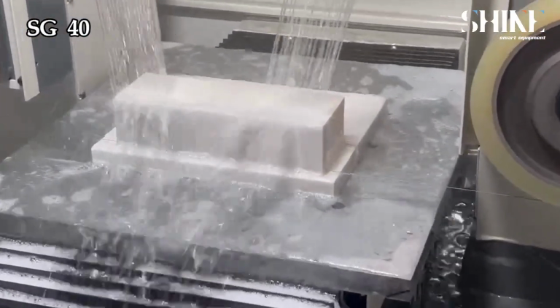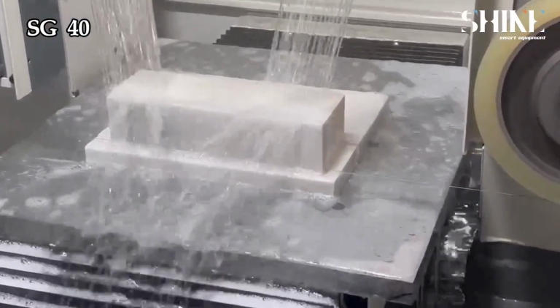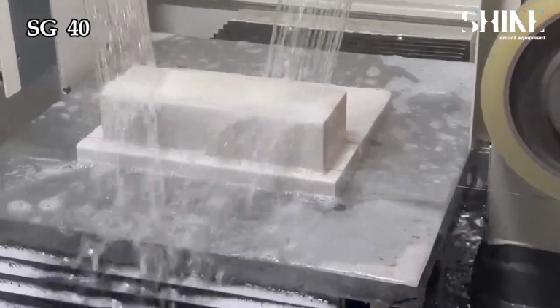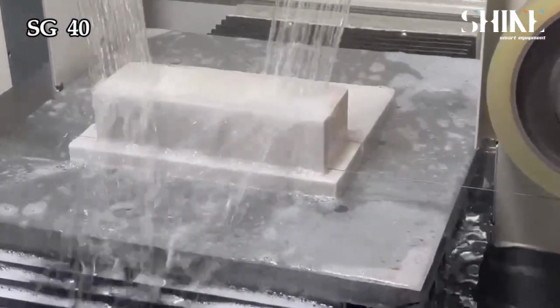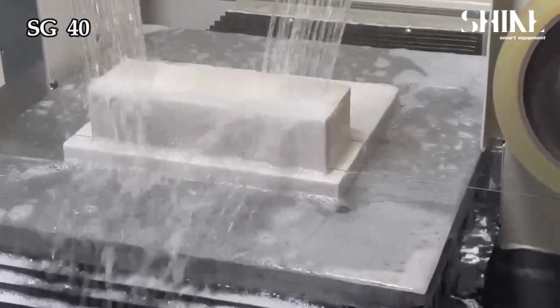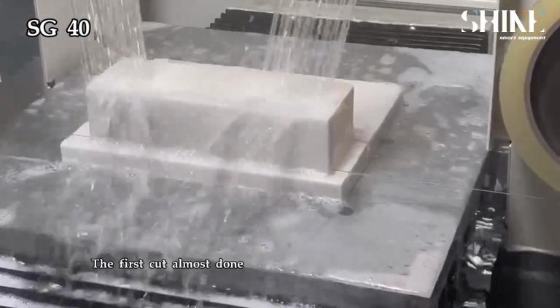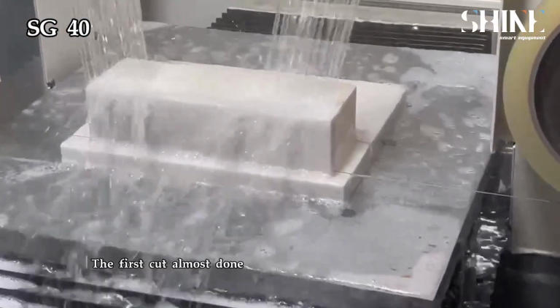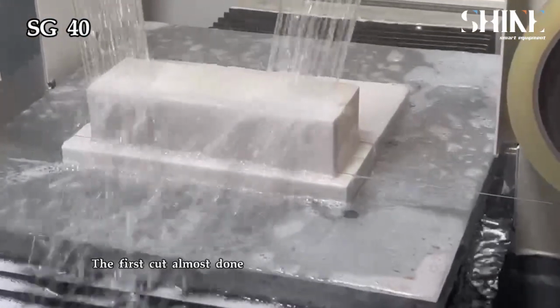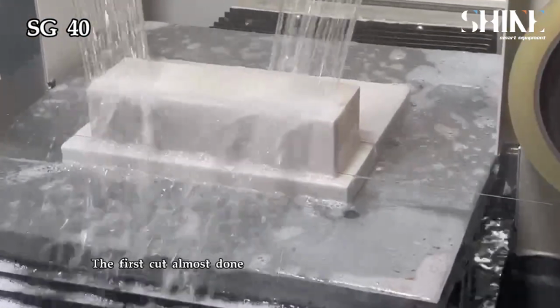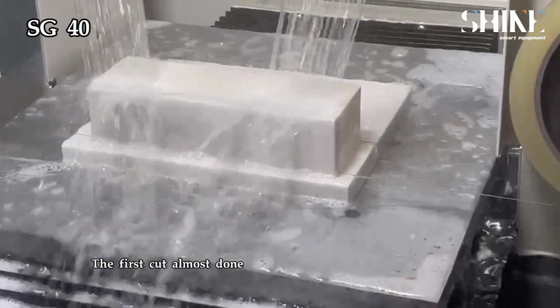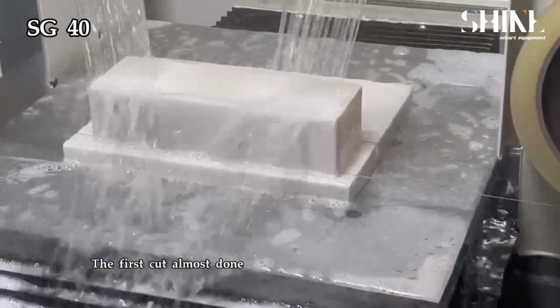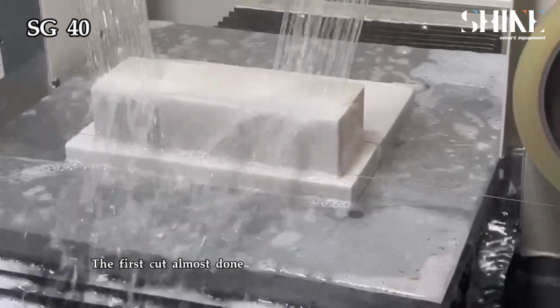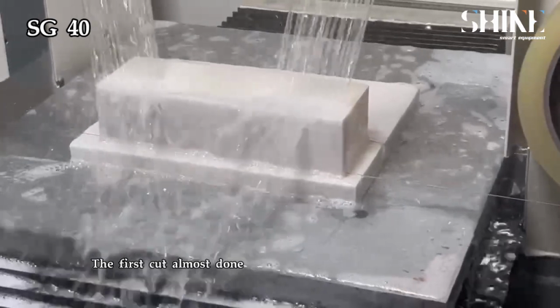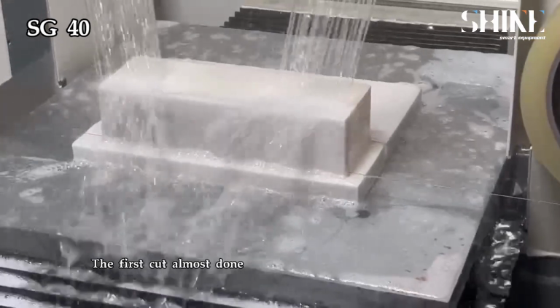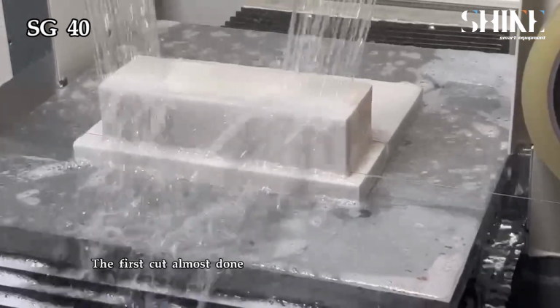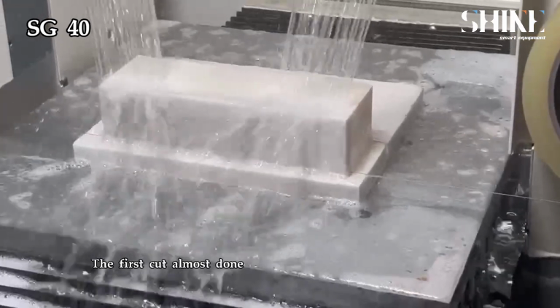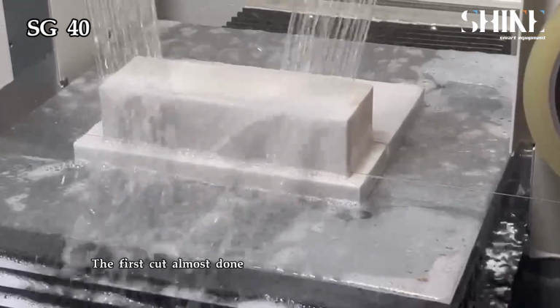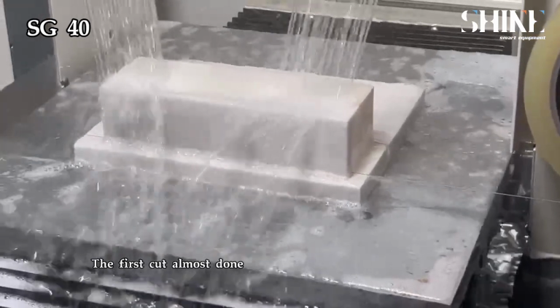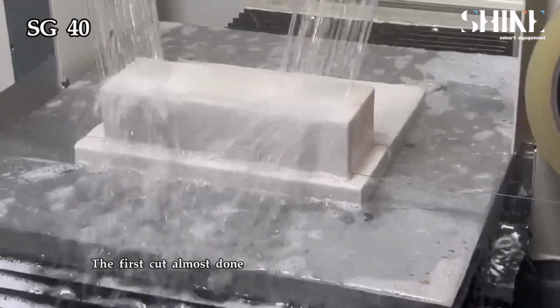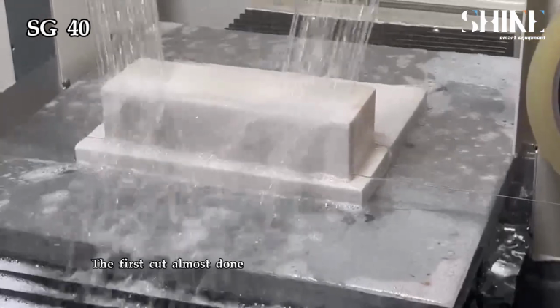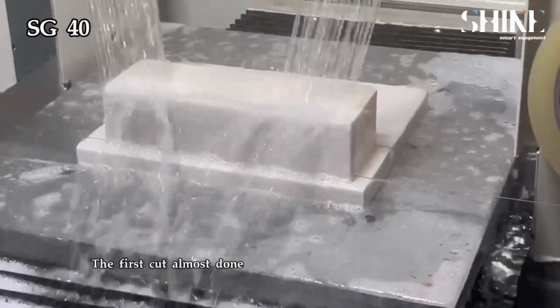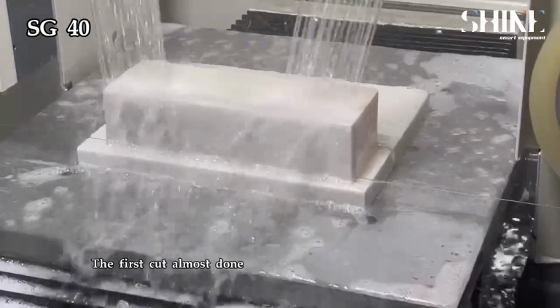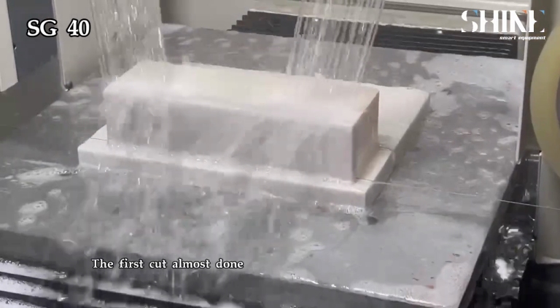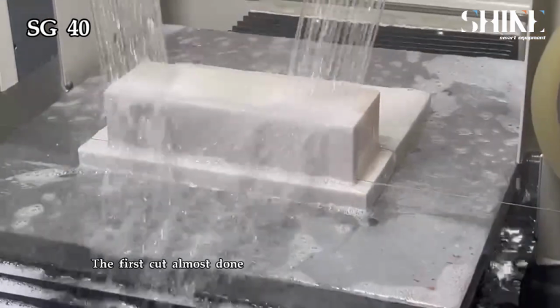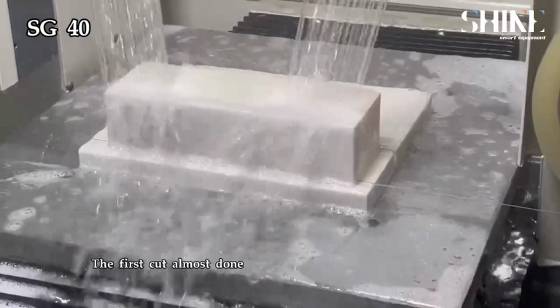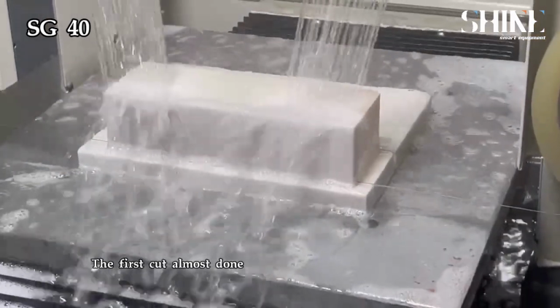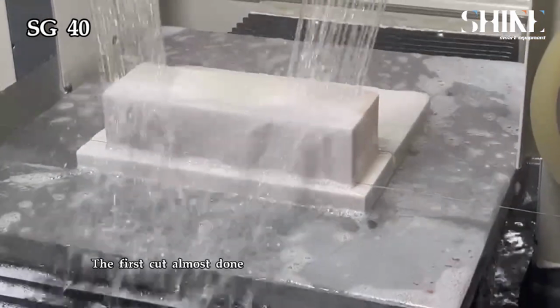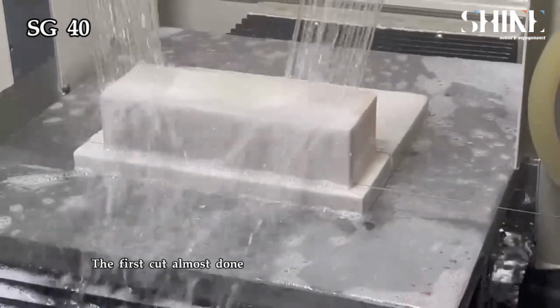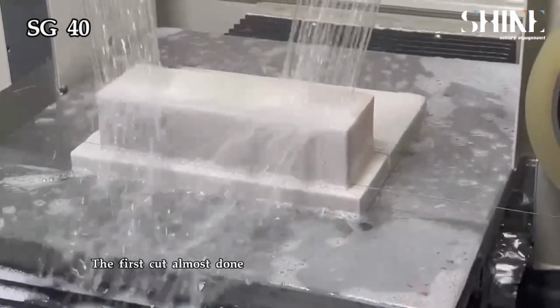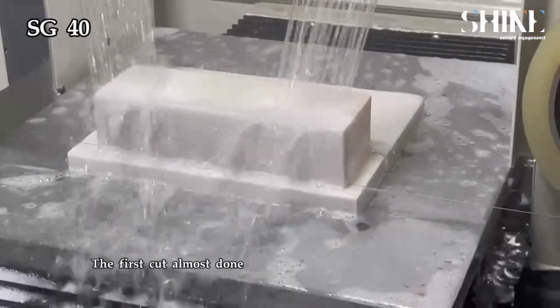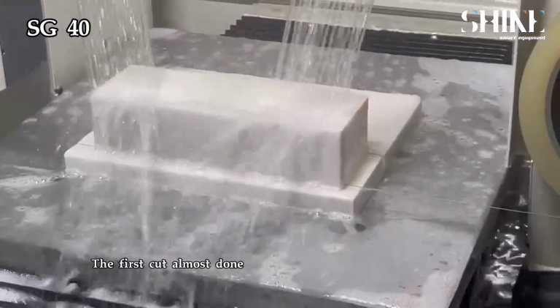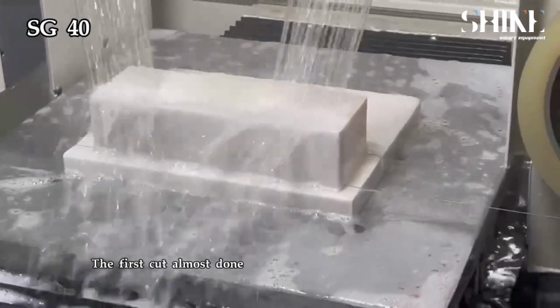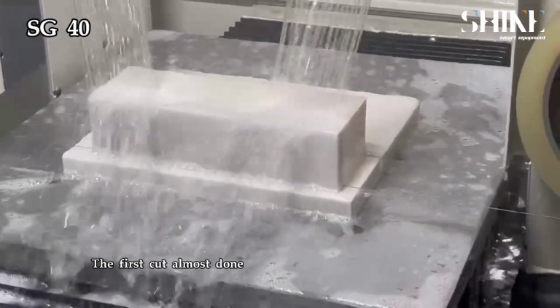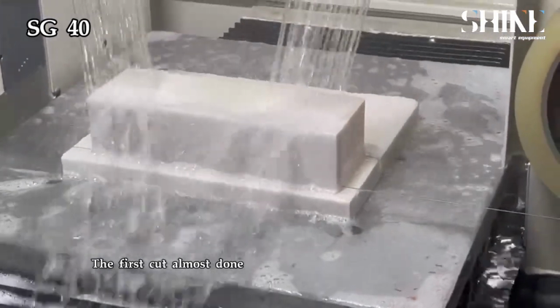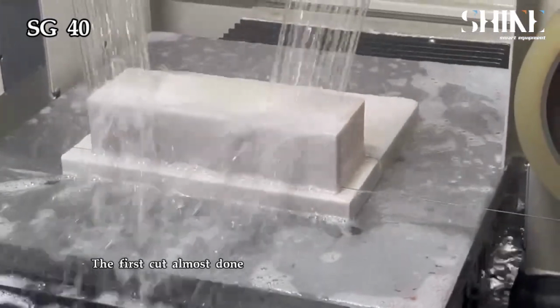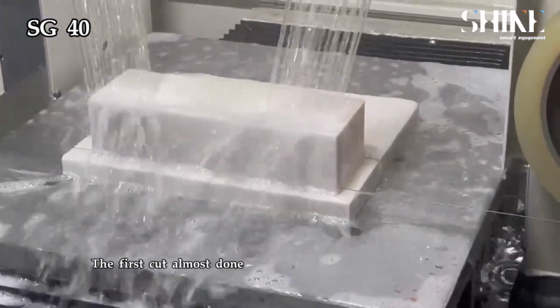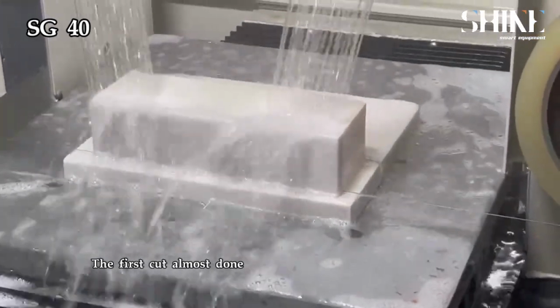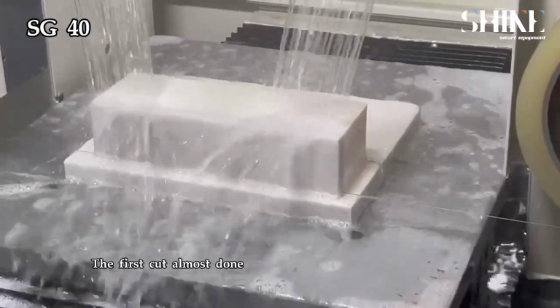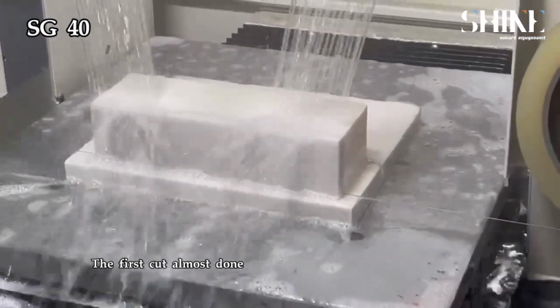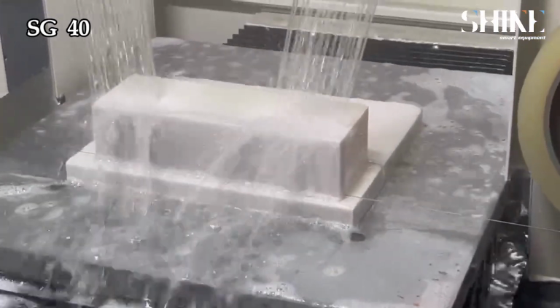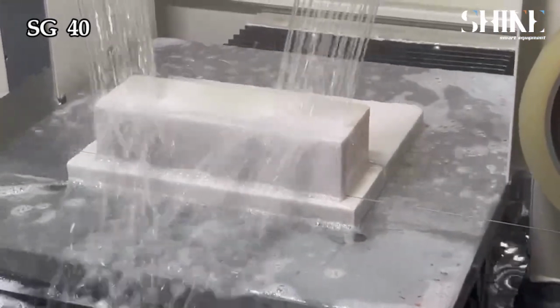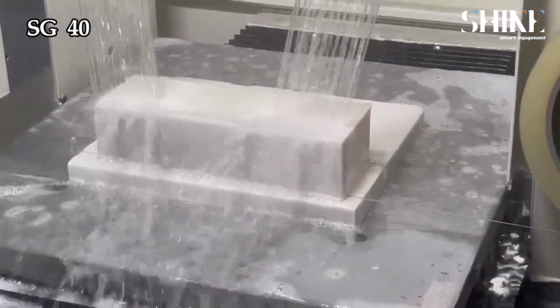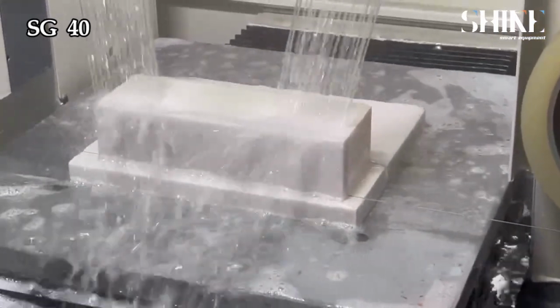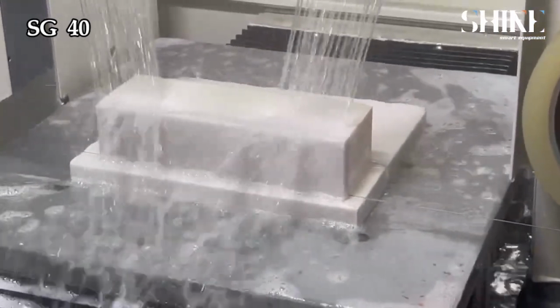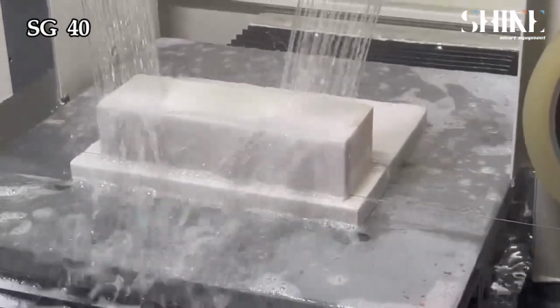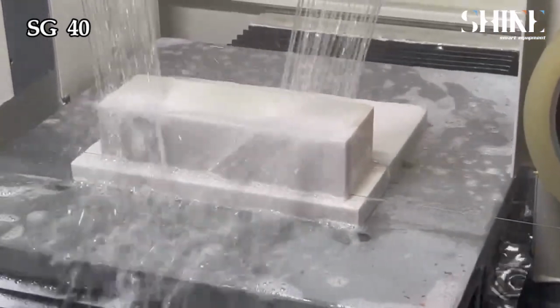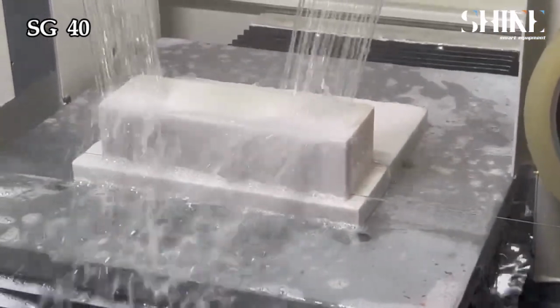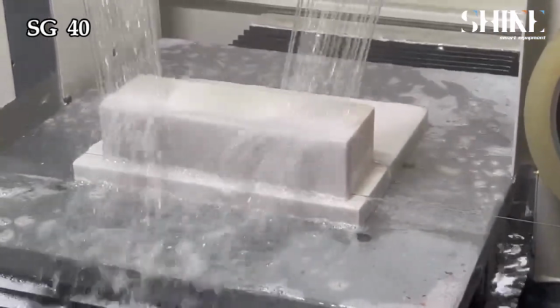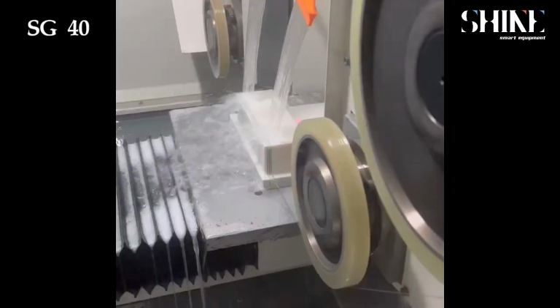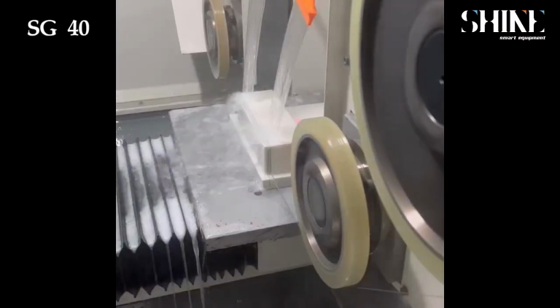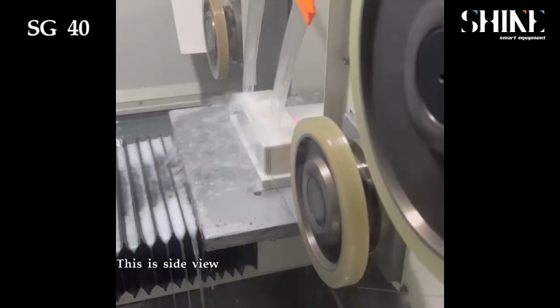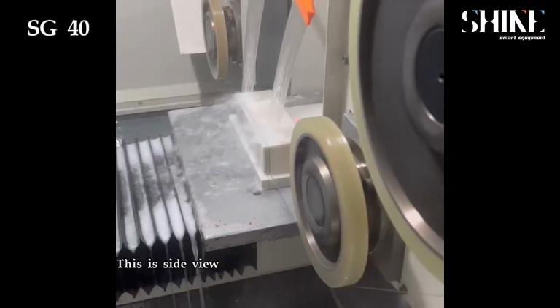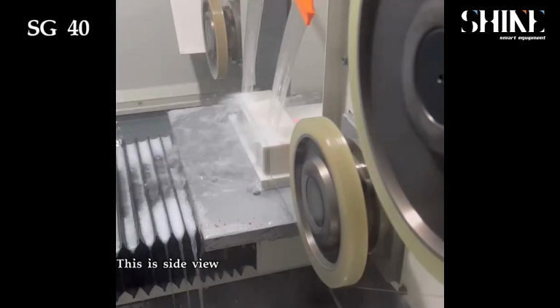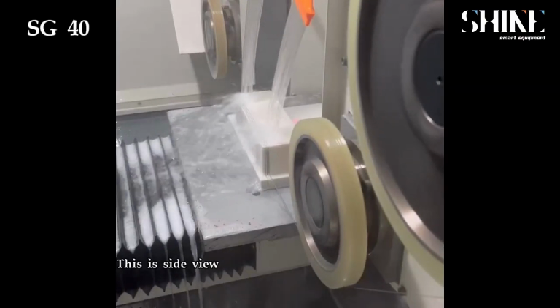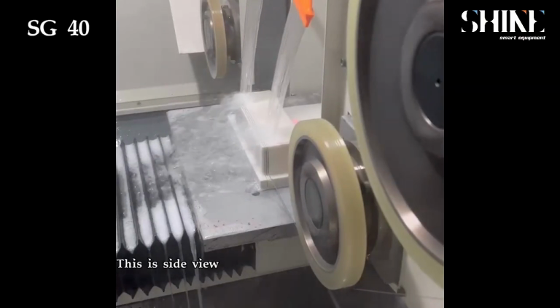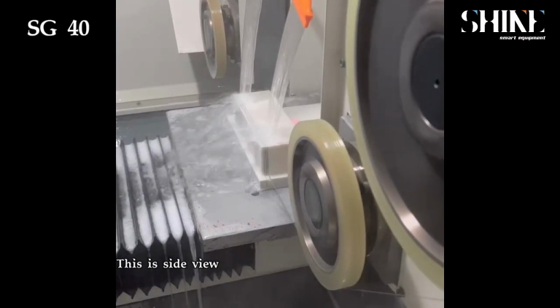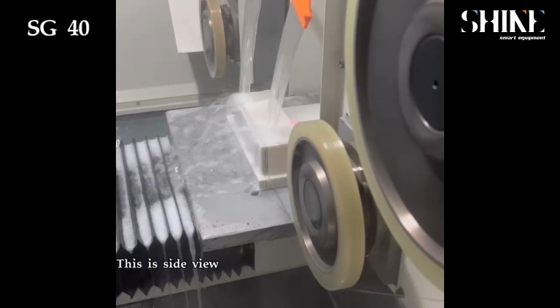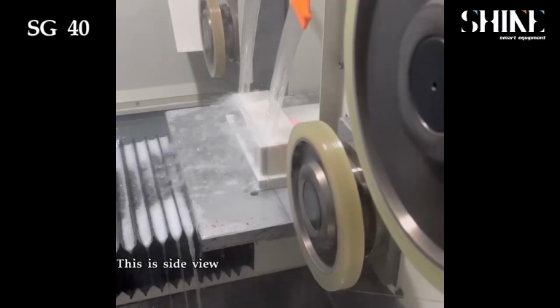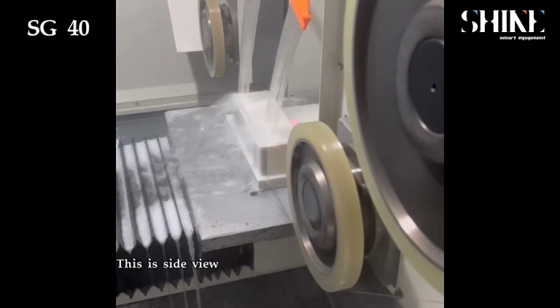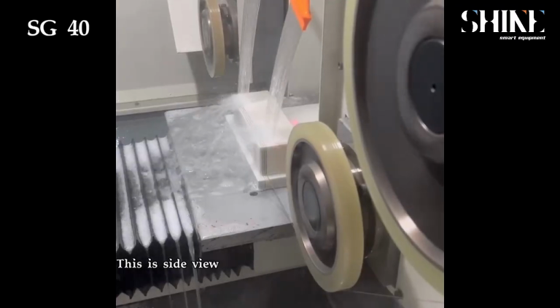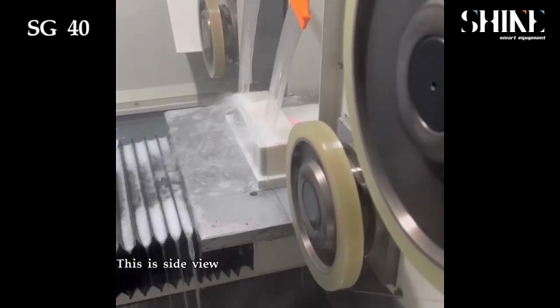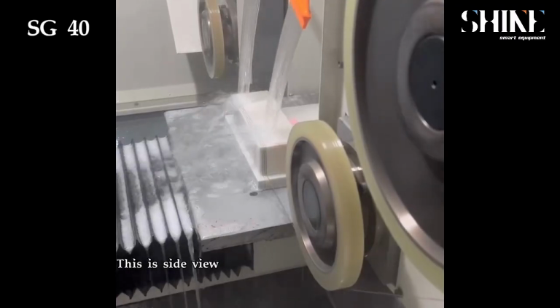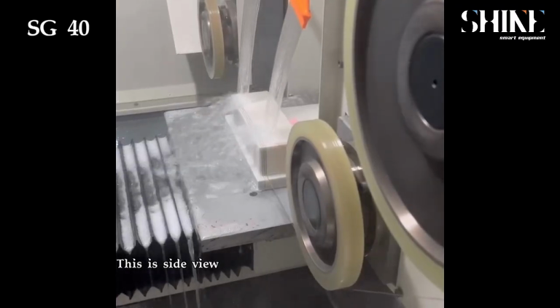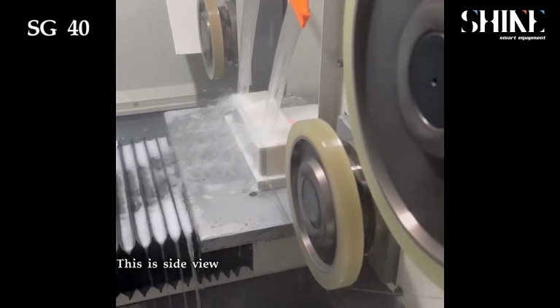The first cut is almost done. This is a side view.